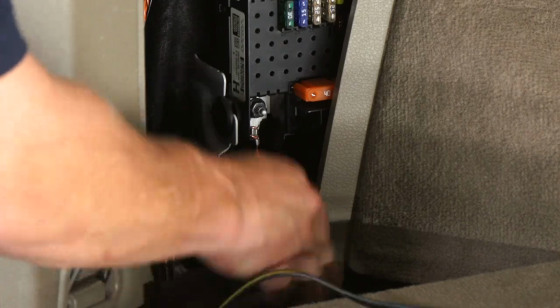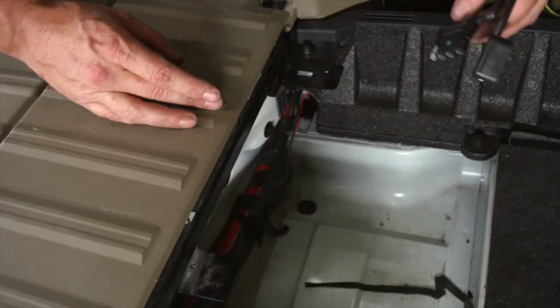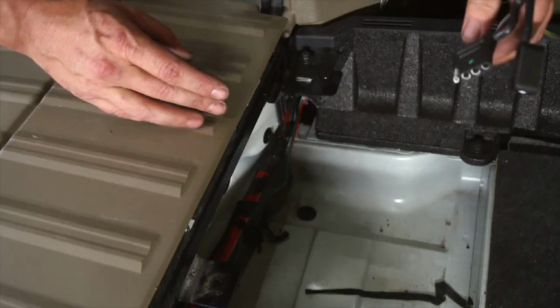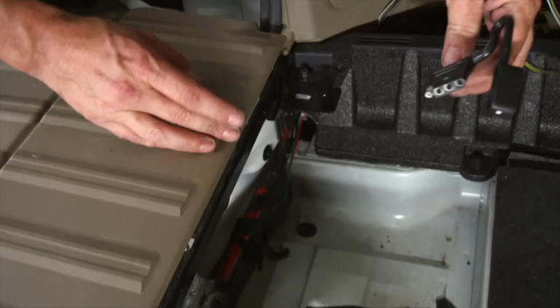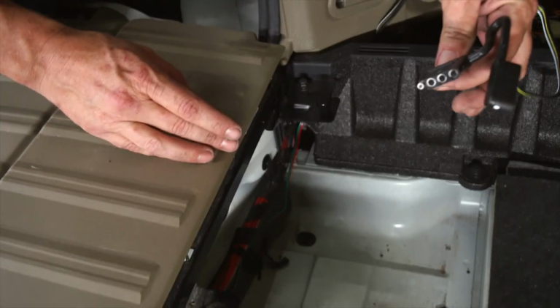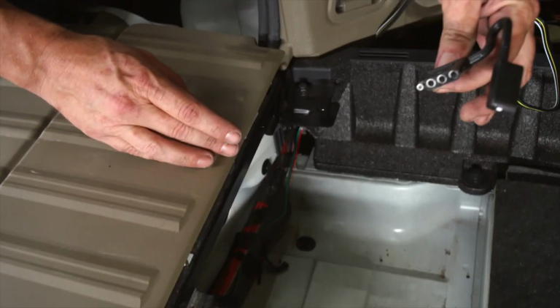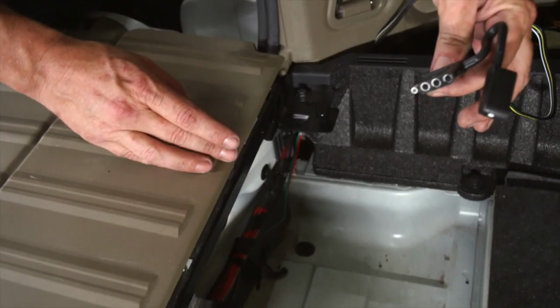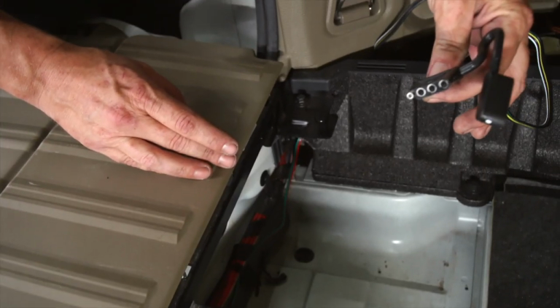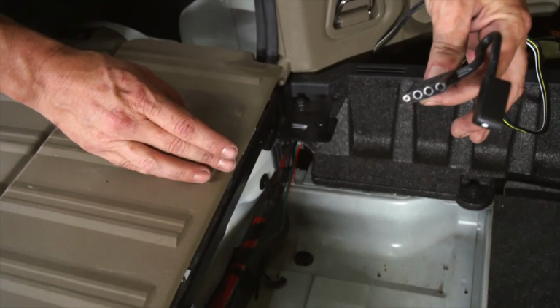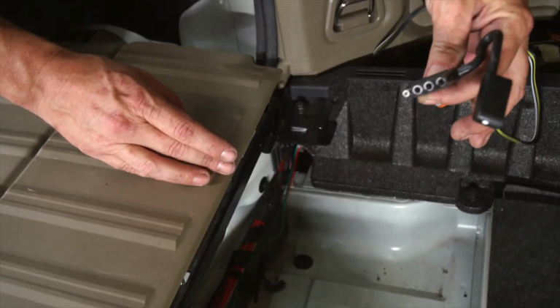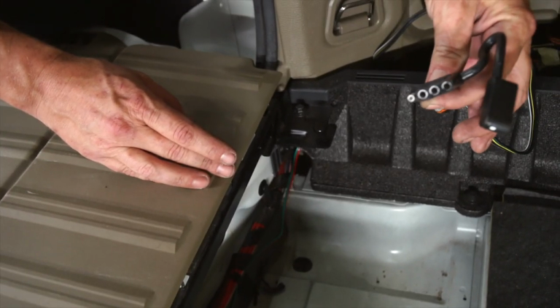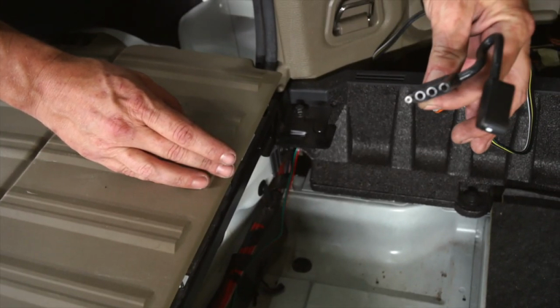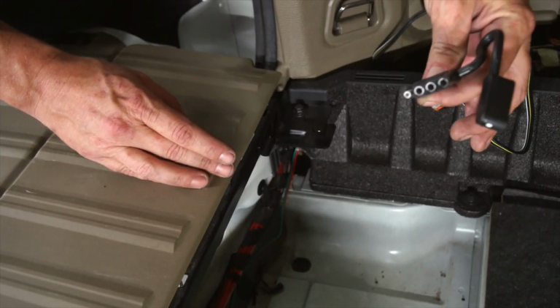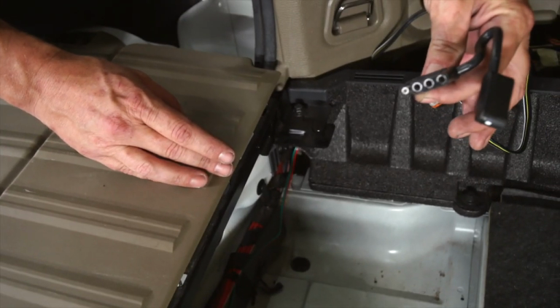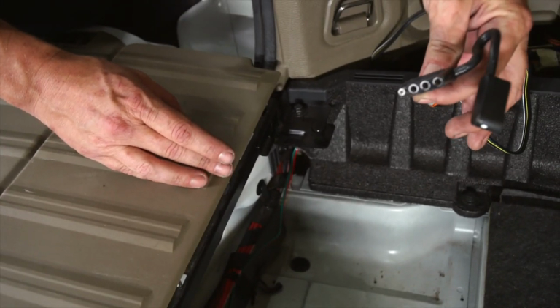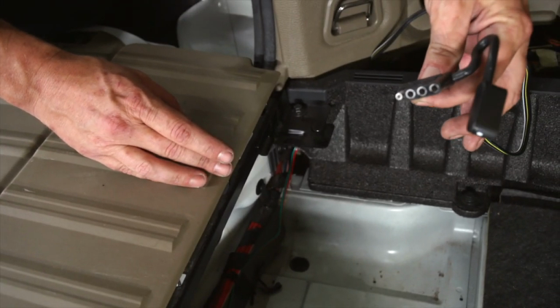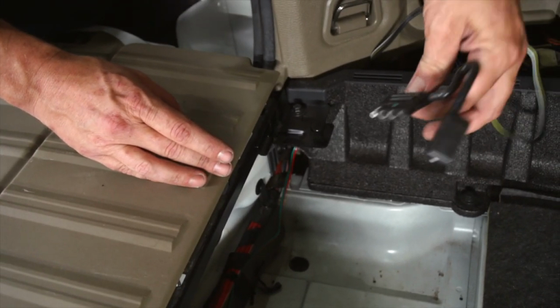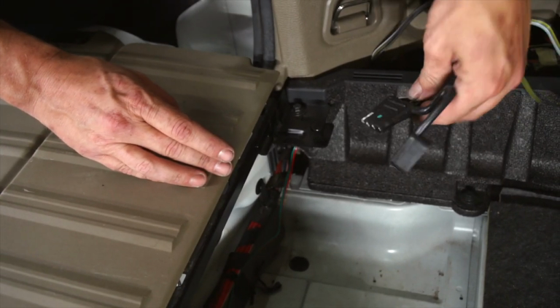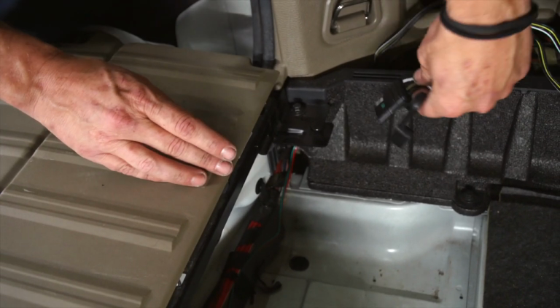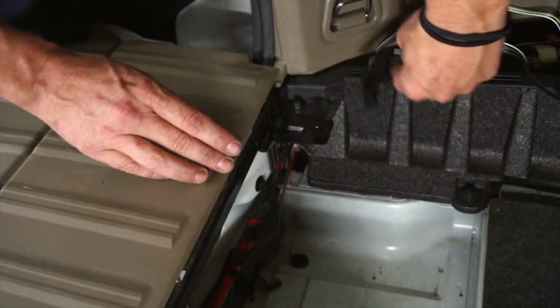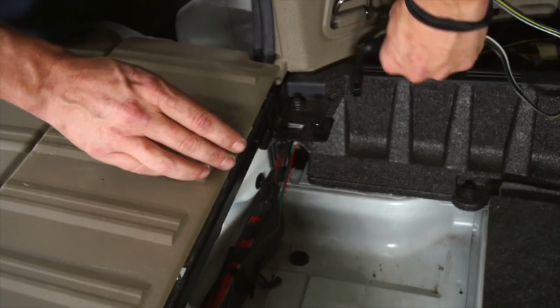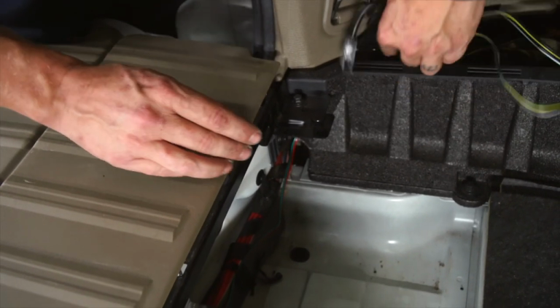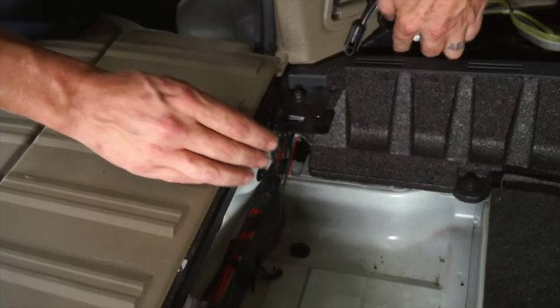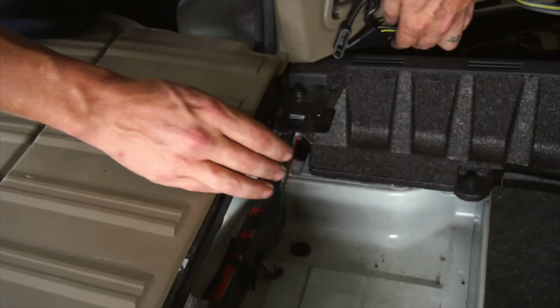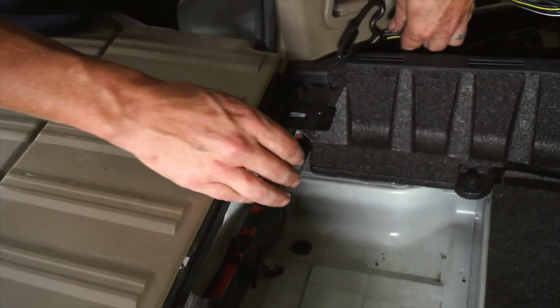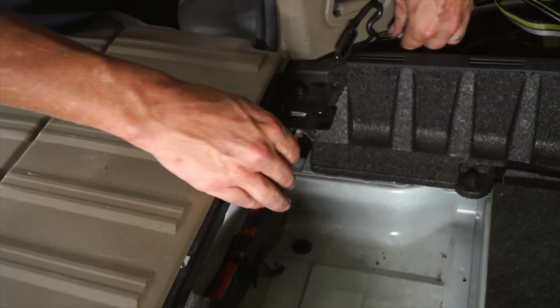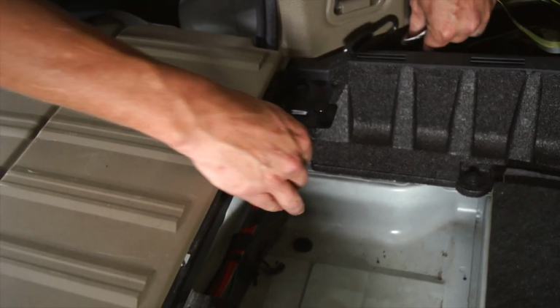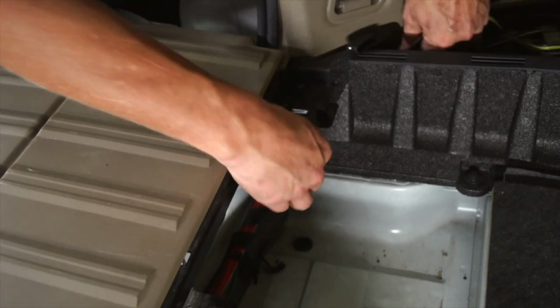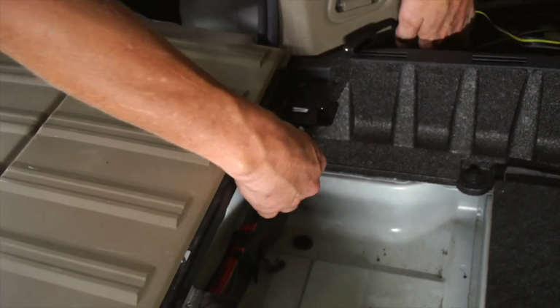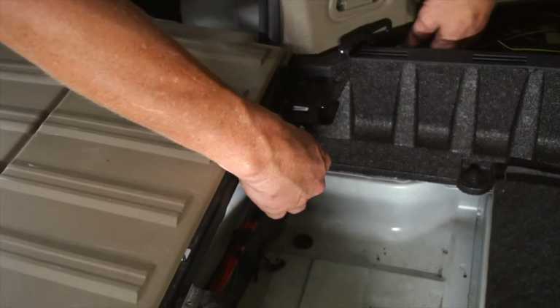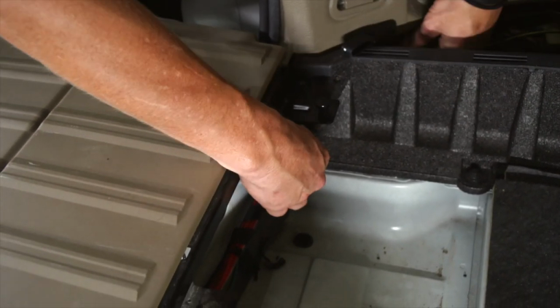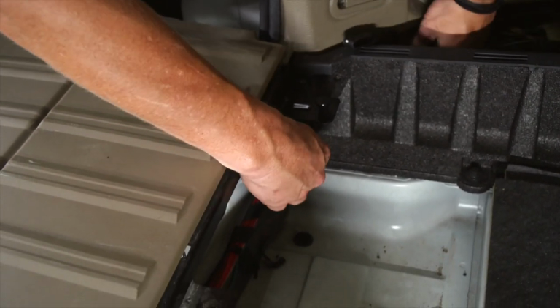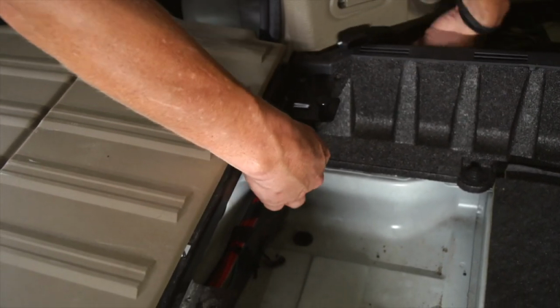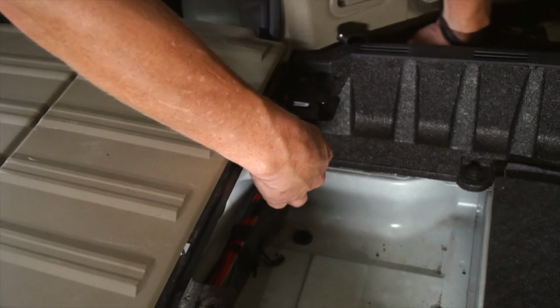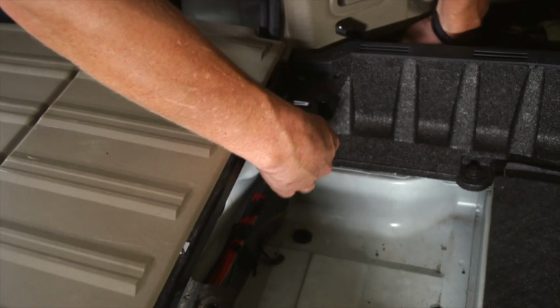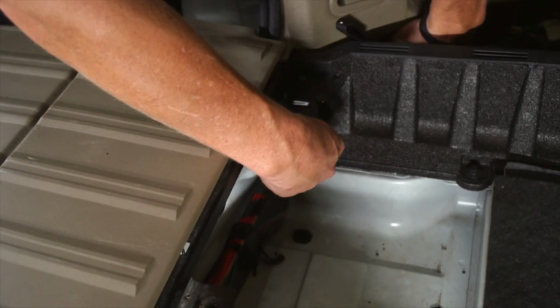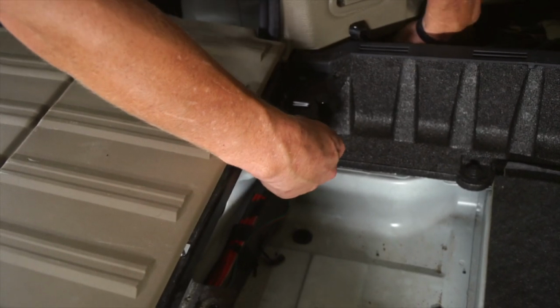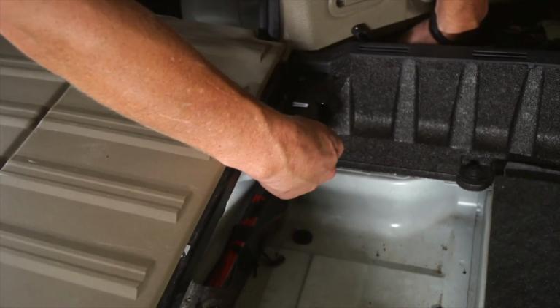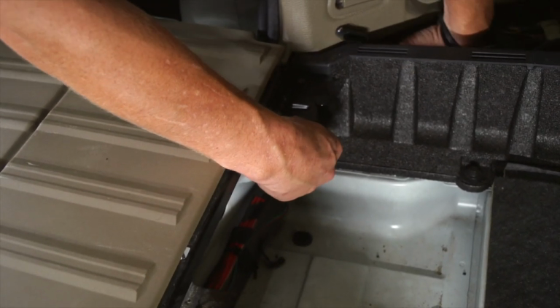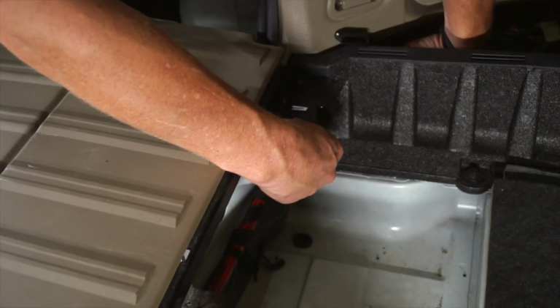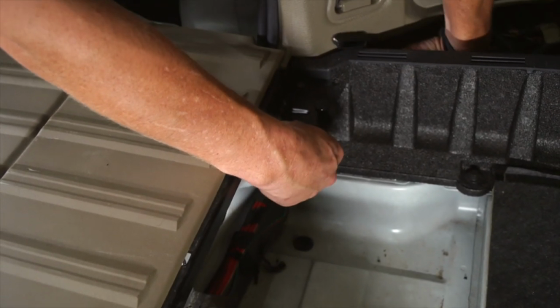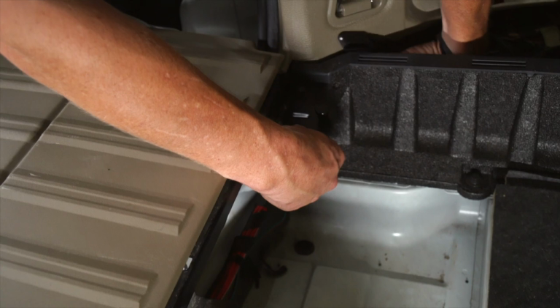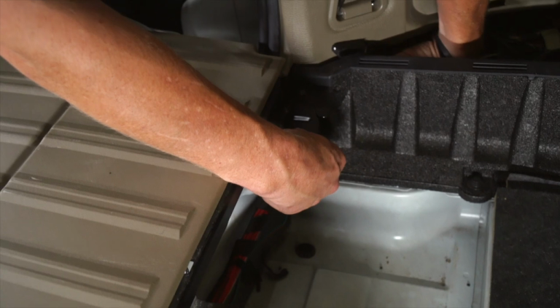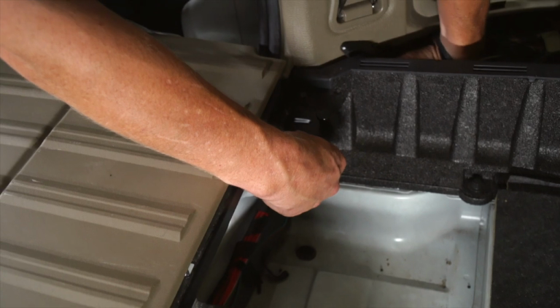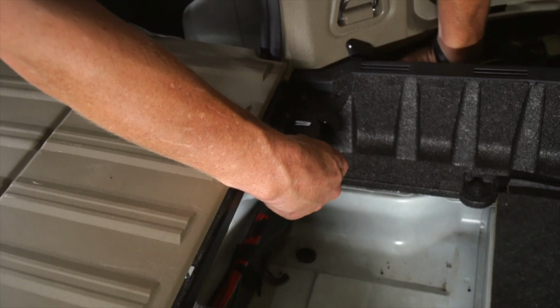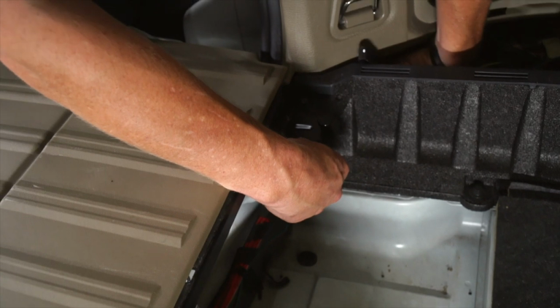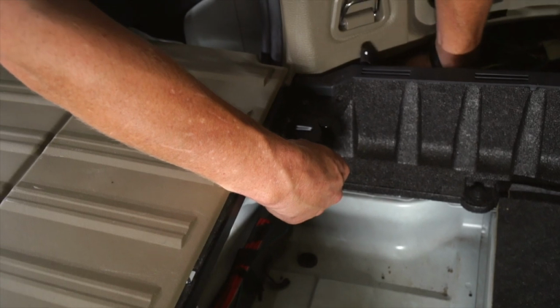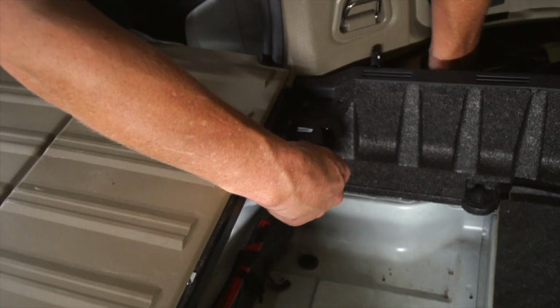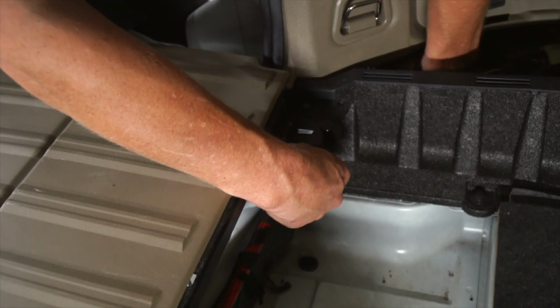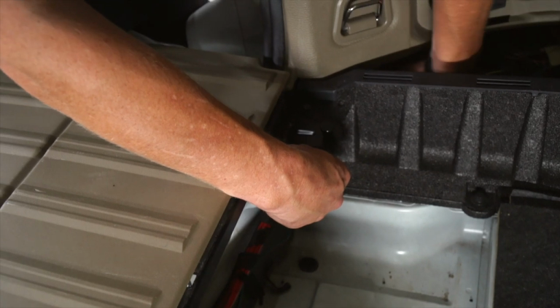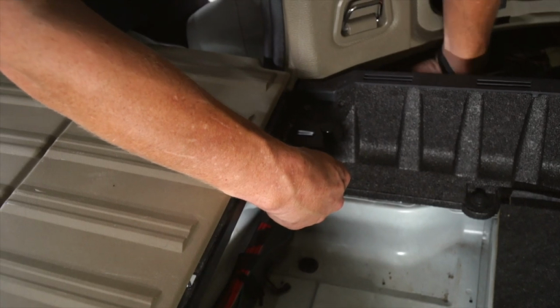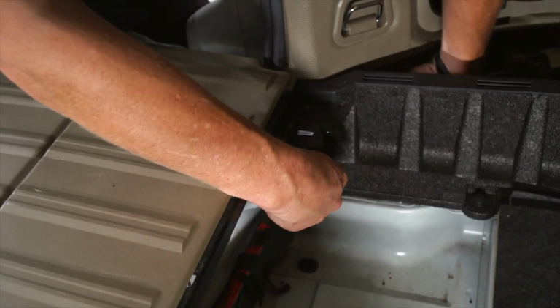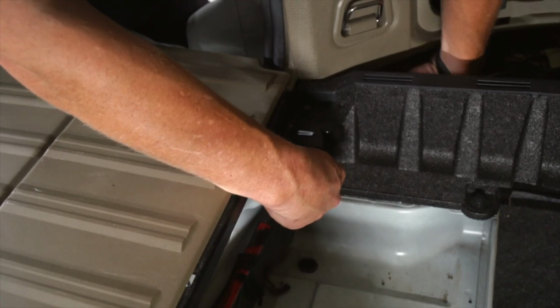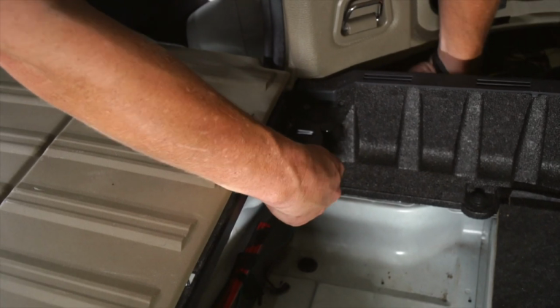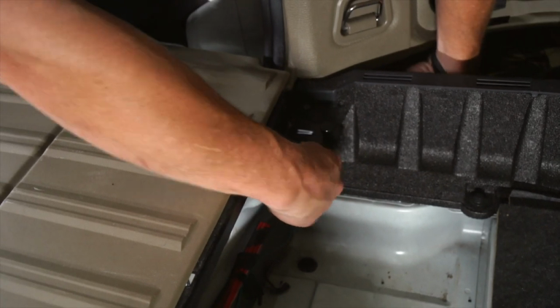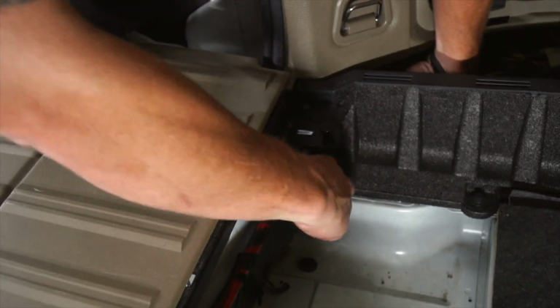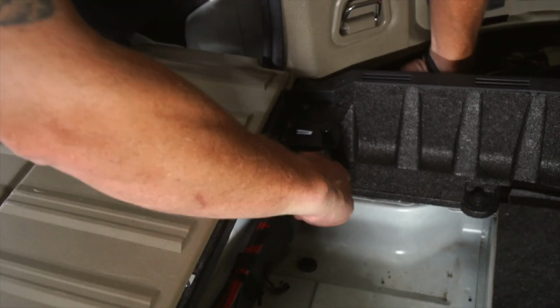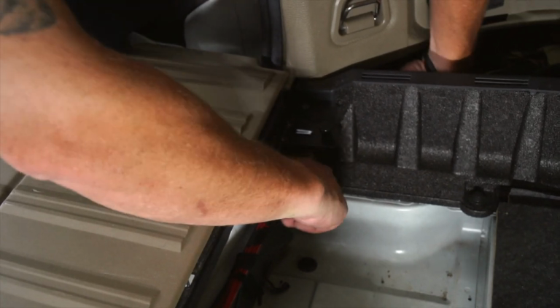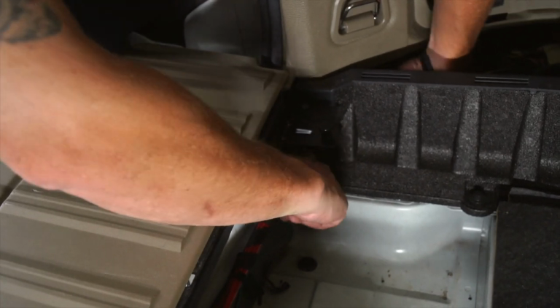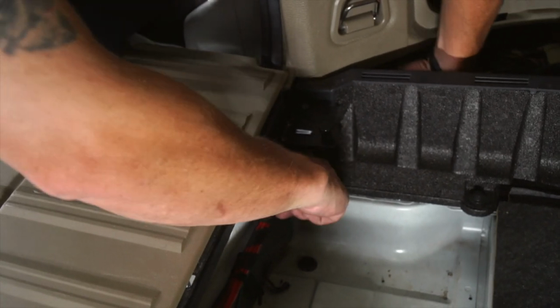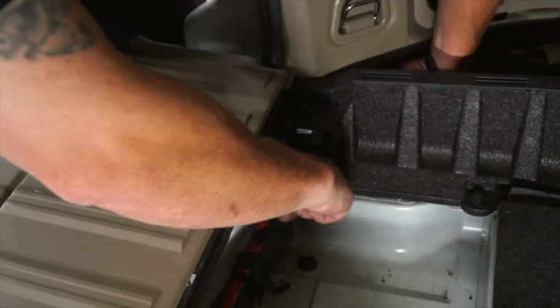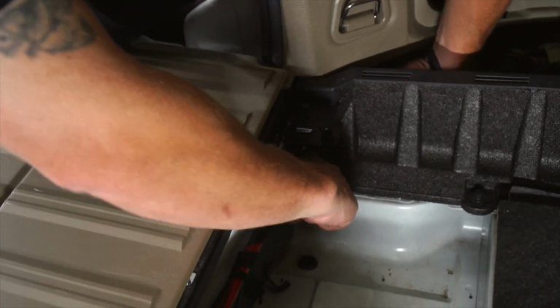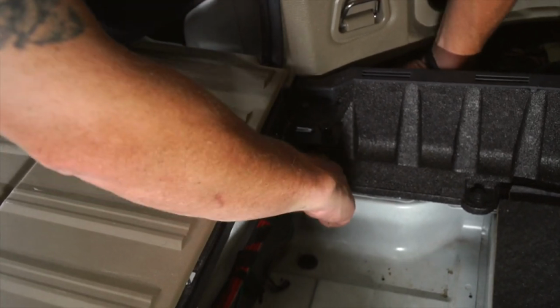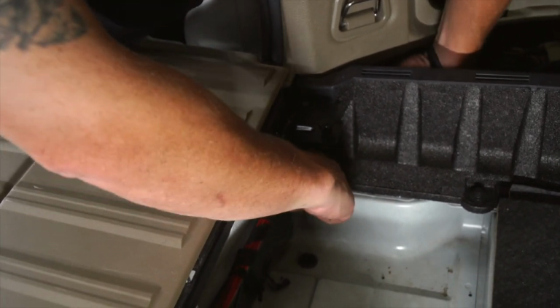We're going to want to take our four flat wiring and slide it back through the same spot that we put our green and red wire.